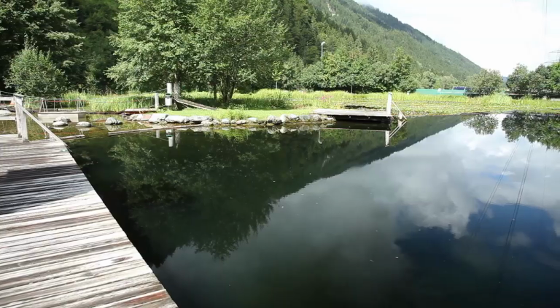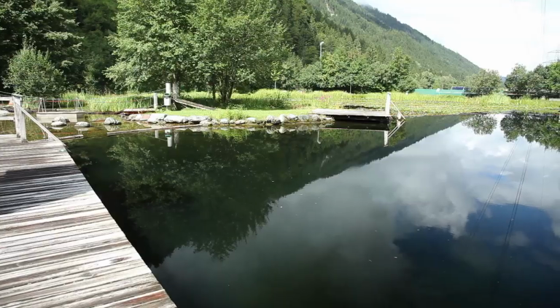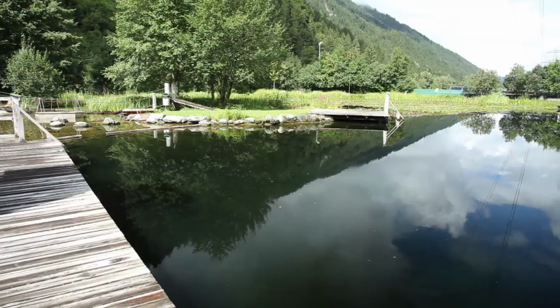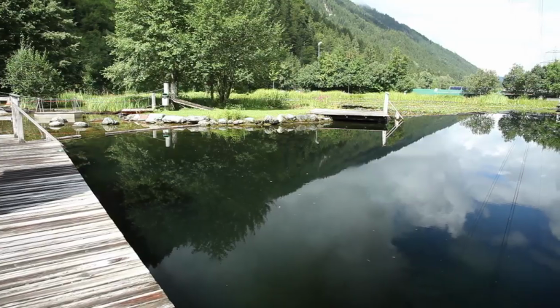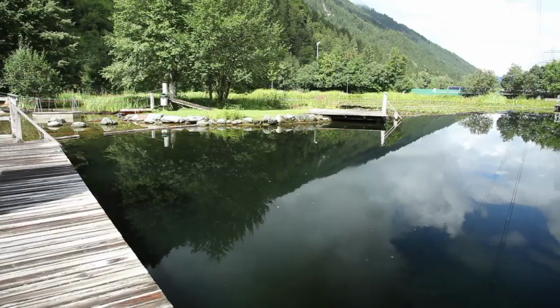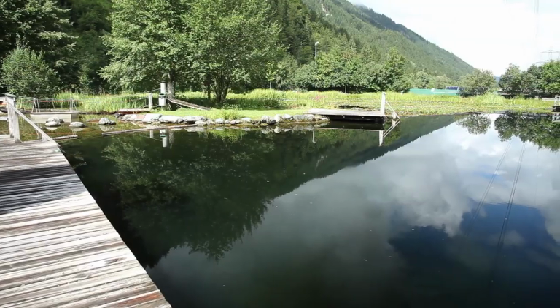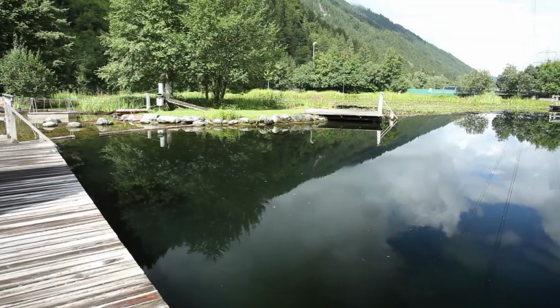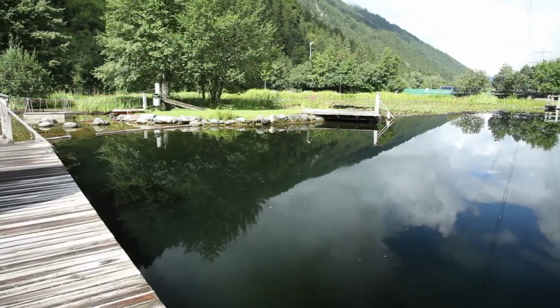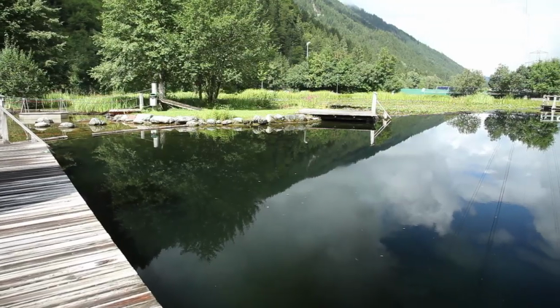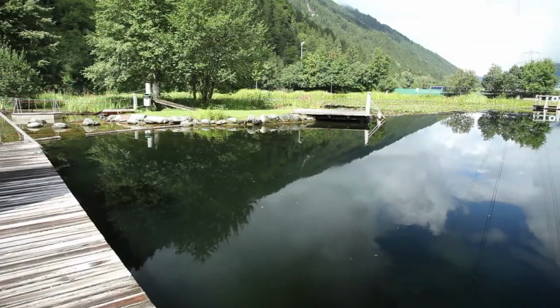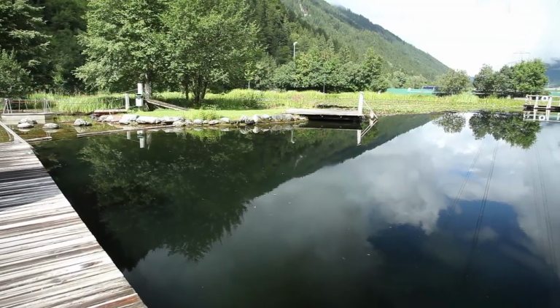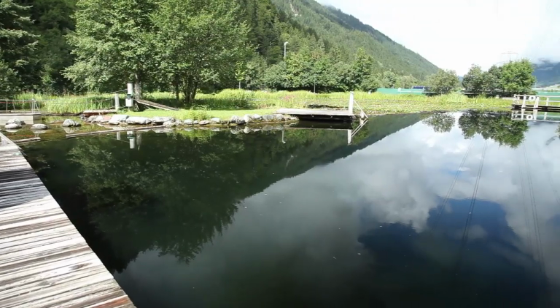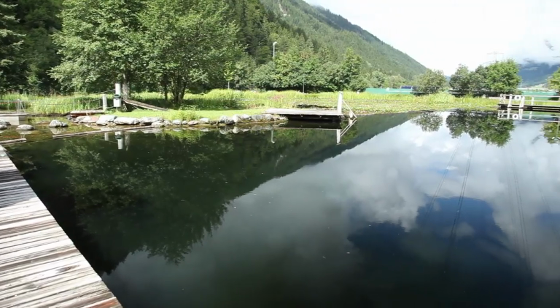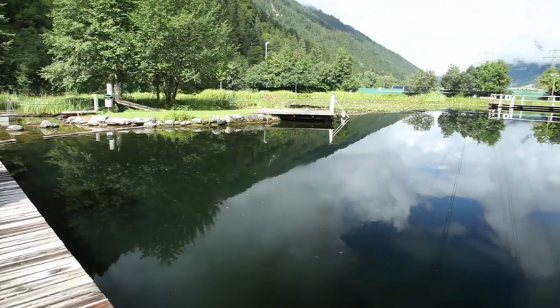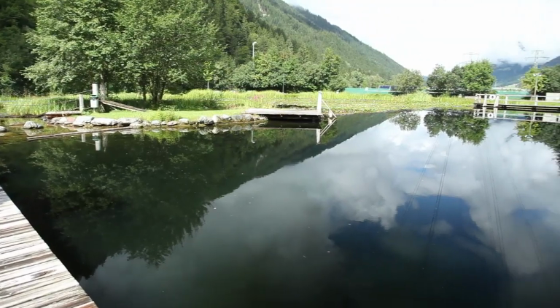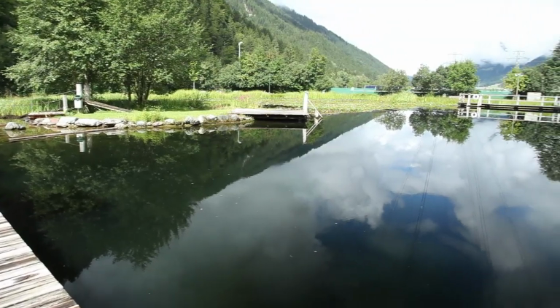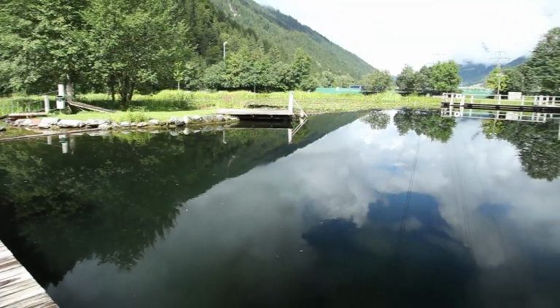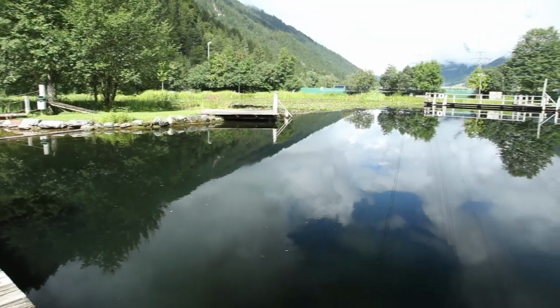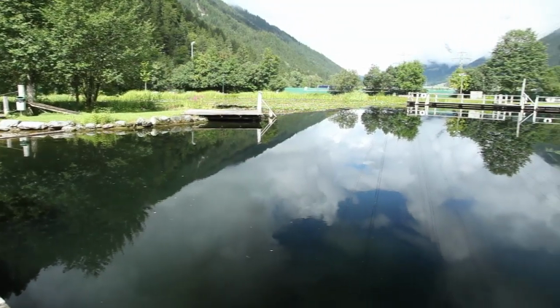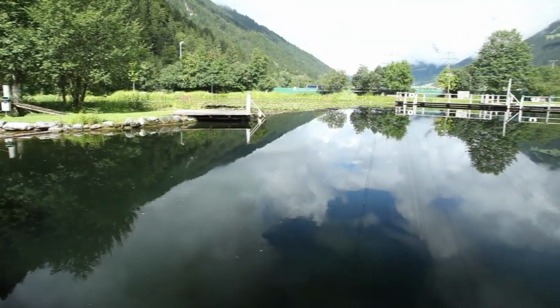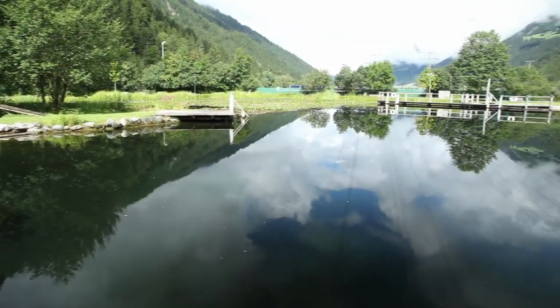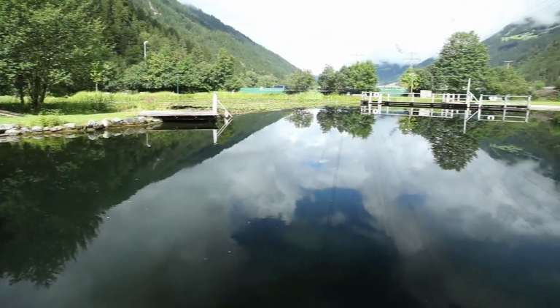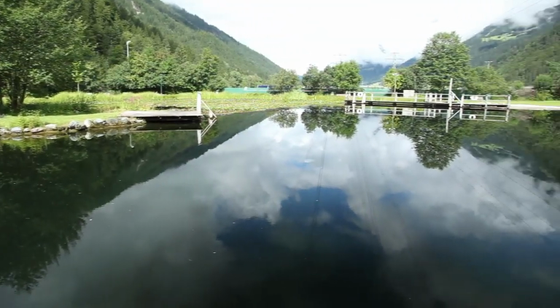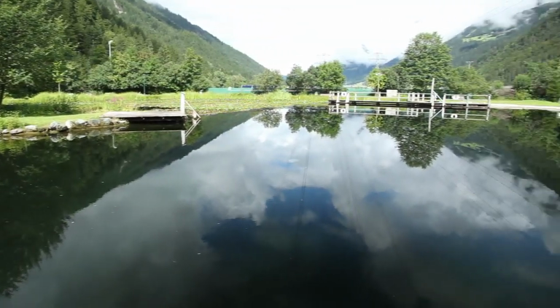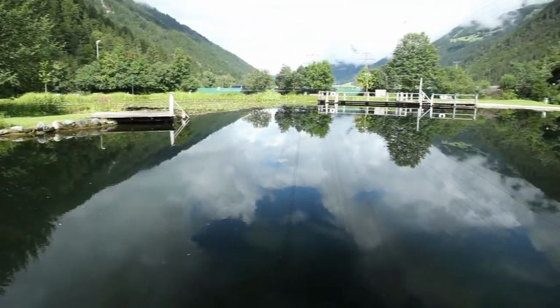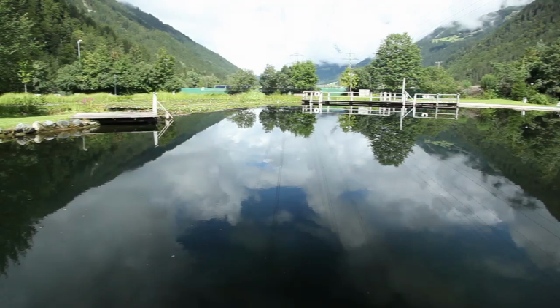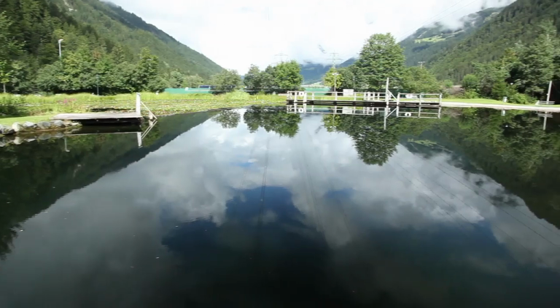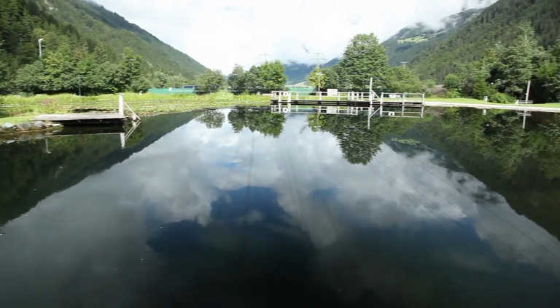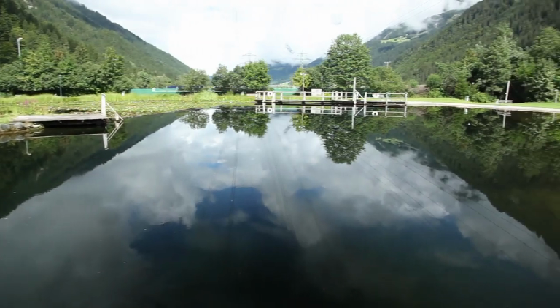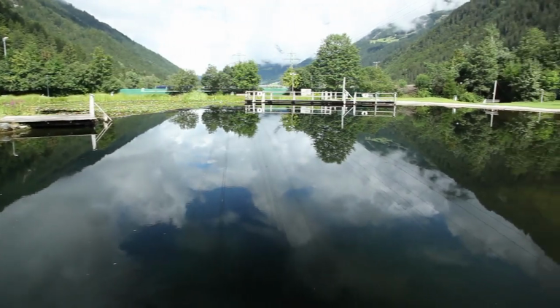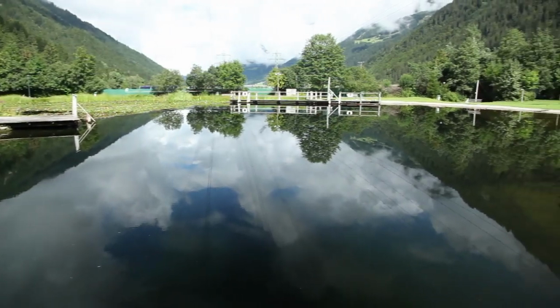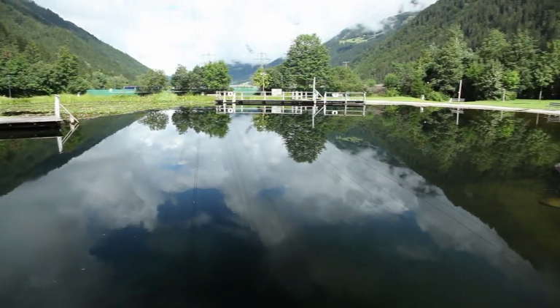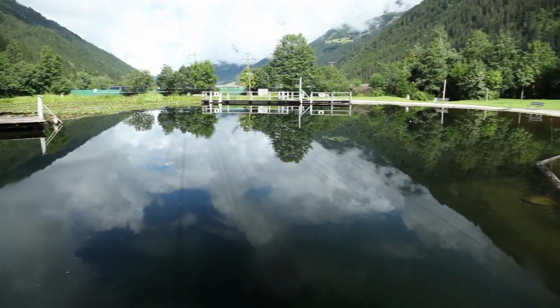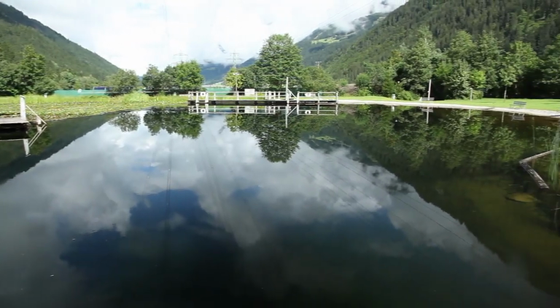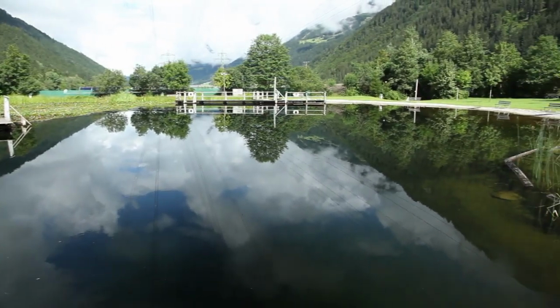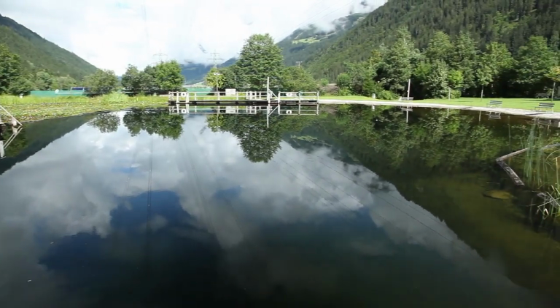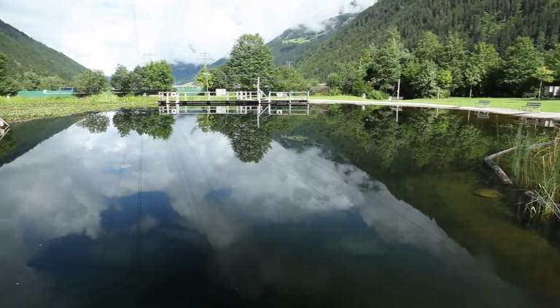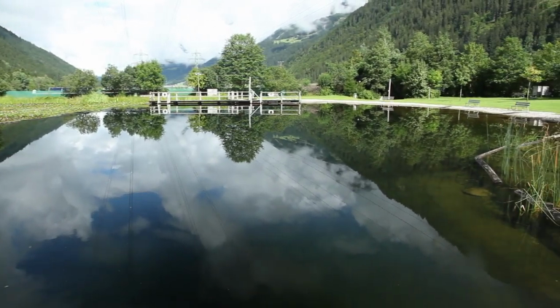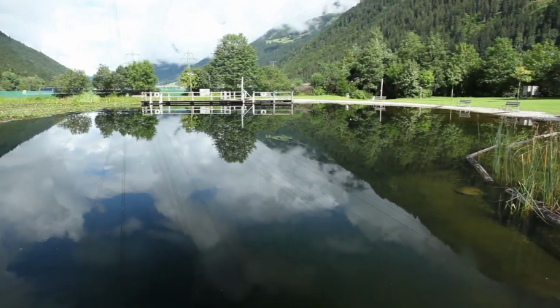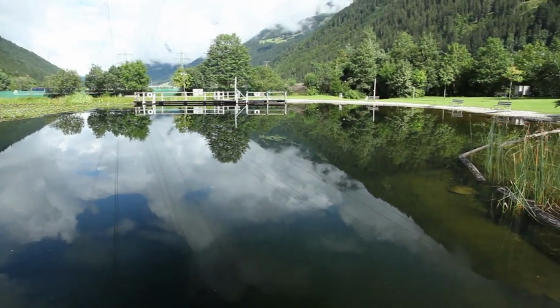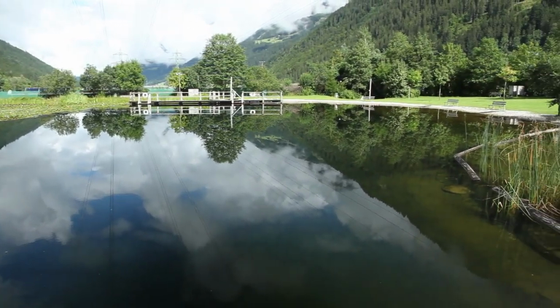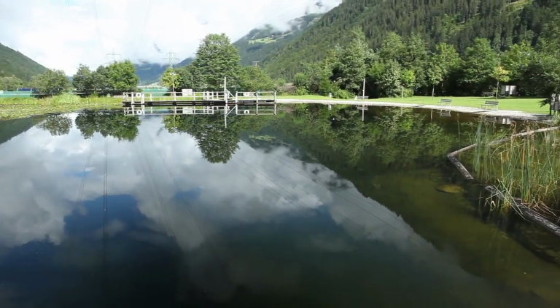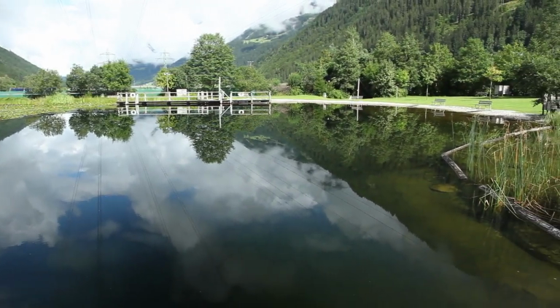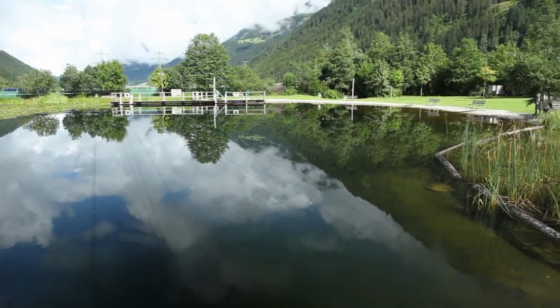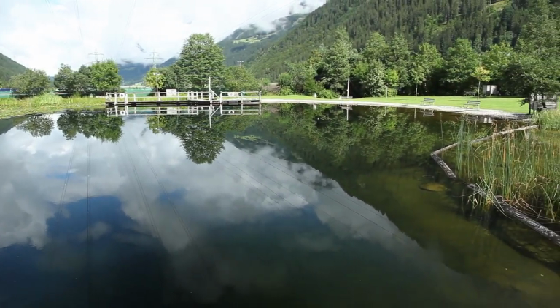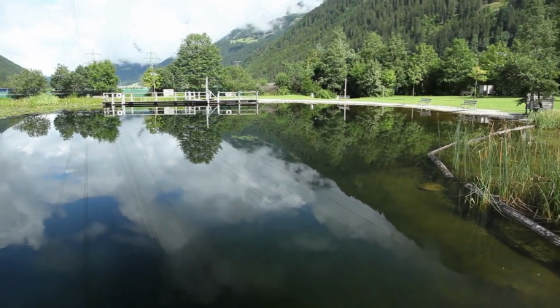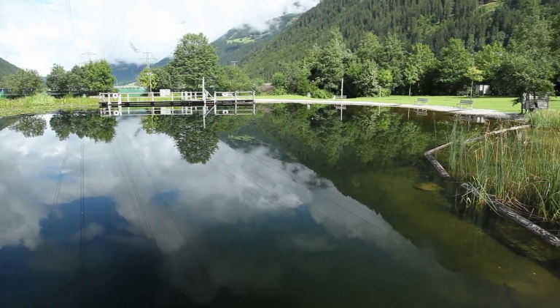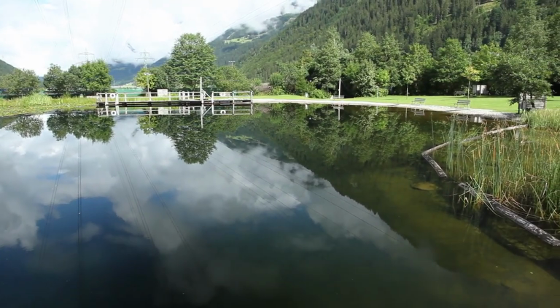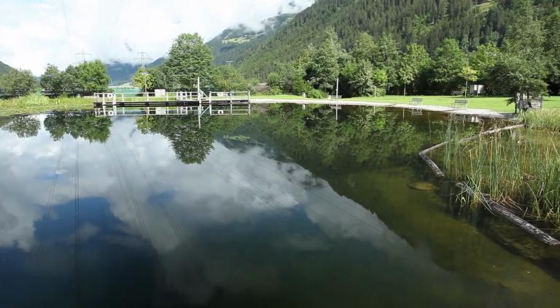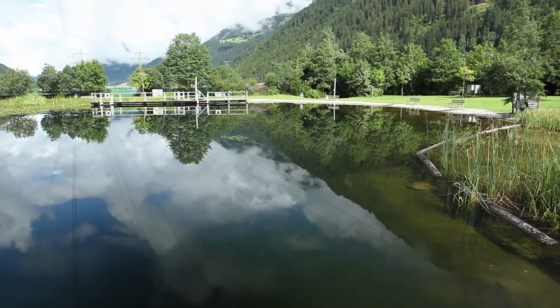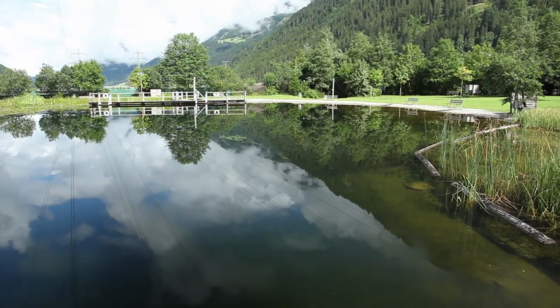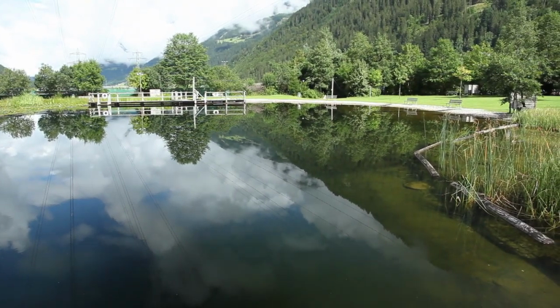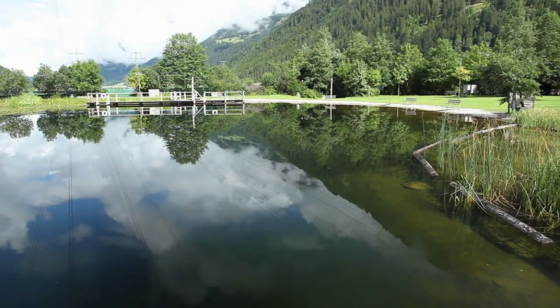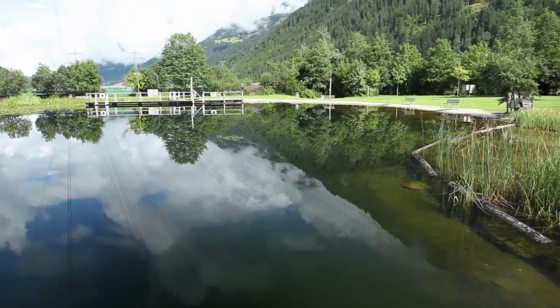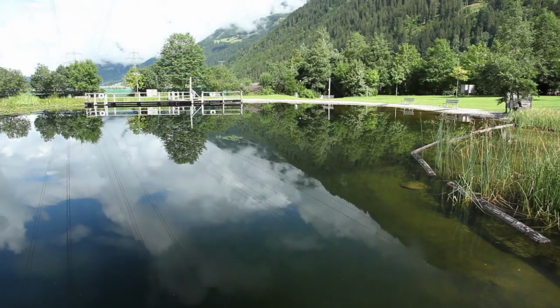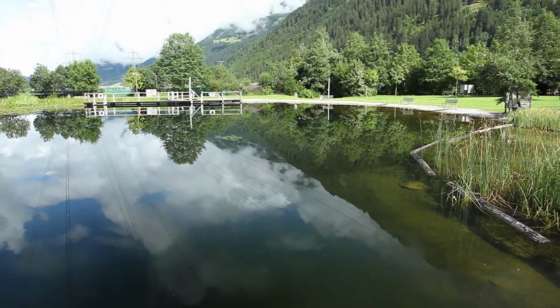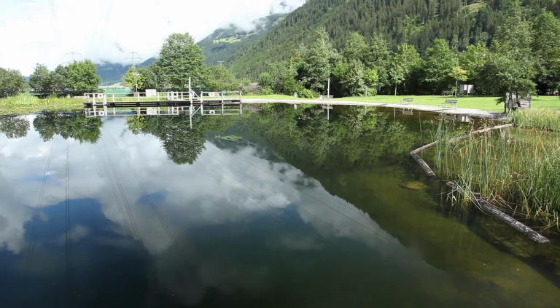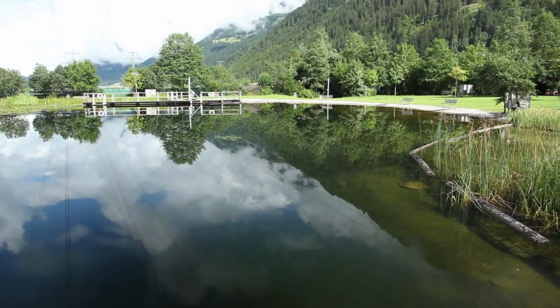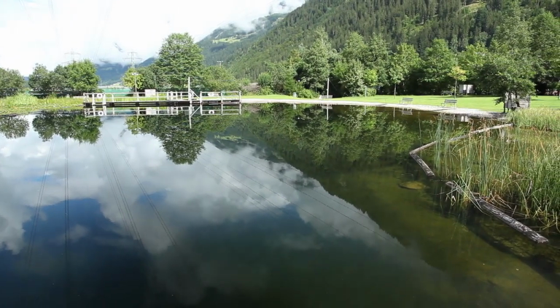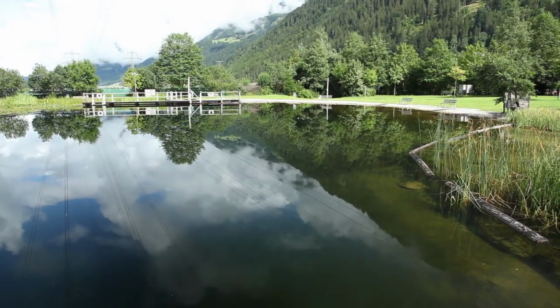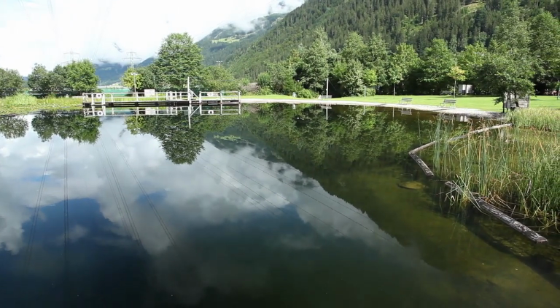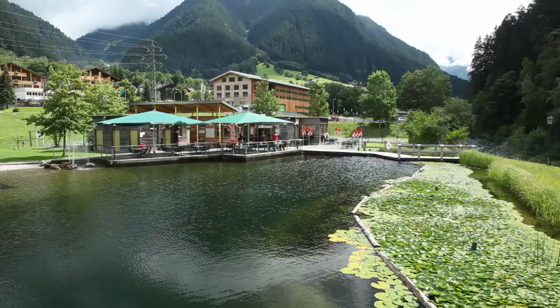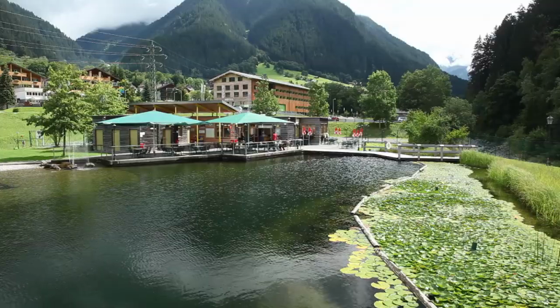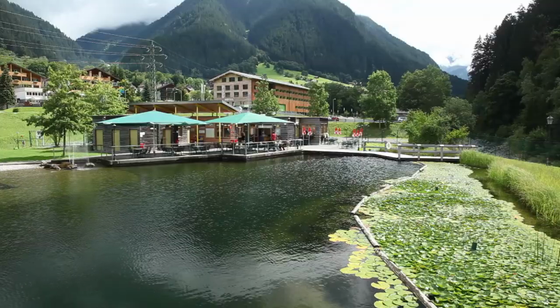This is Mountain Beach, a huge man-made natural swimming pool nestling amongst the mountains in Gashurn, Austria.